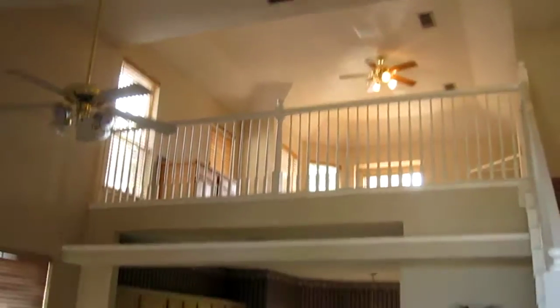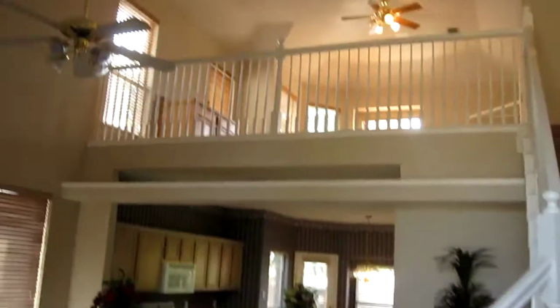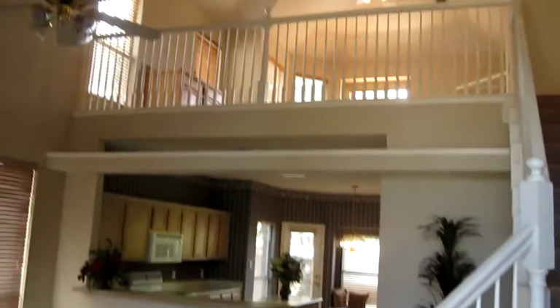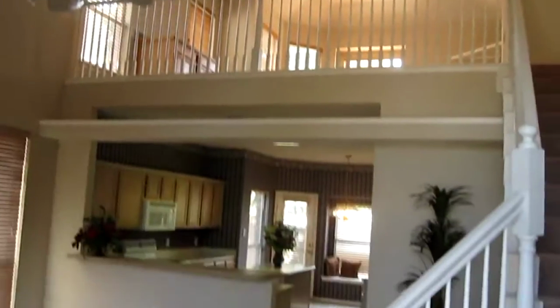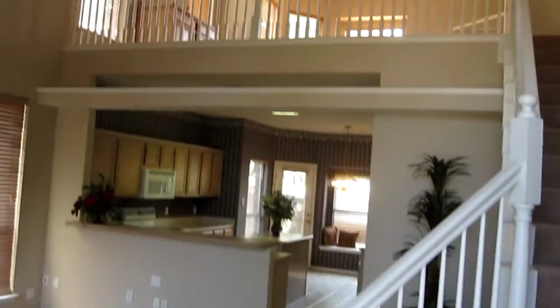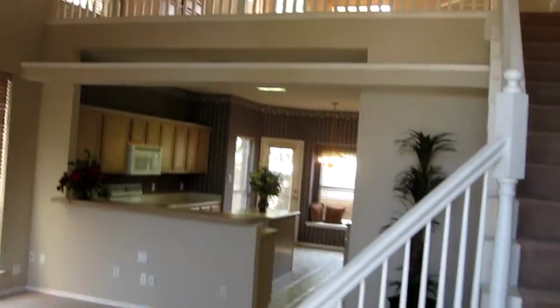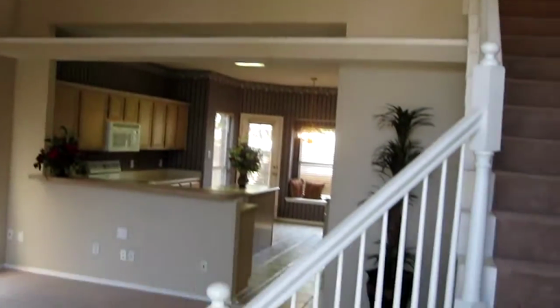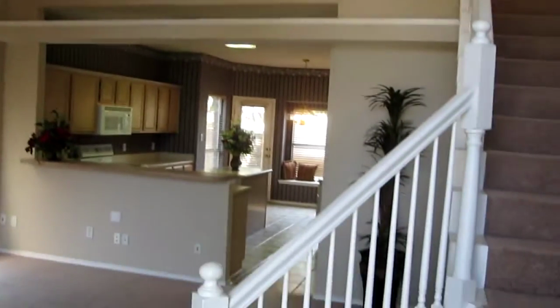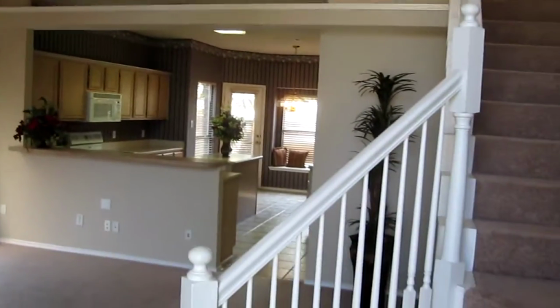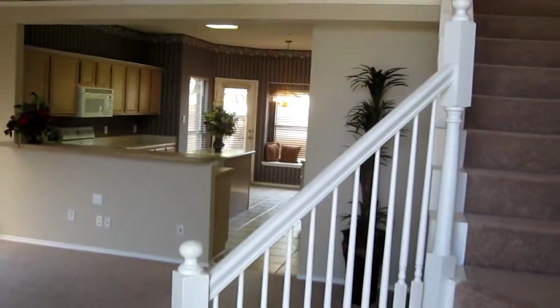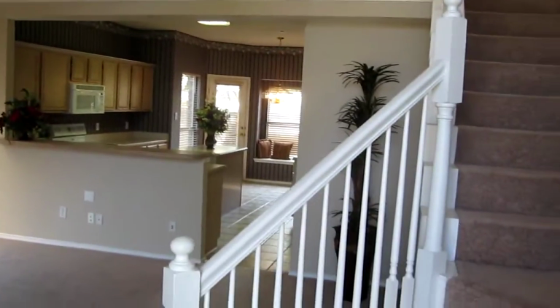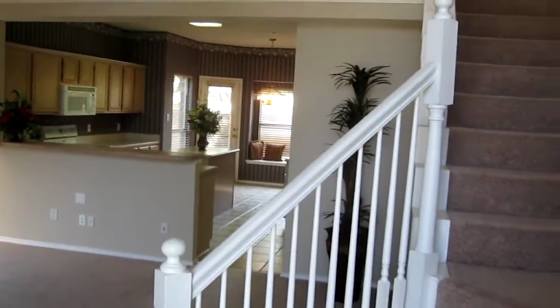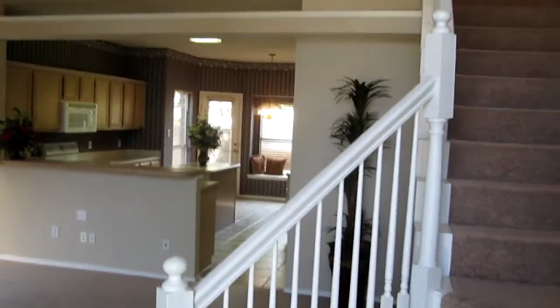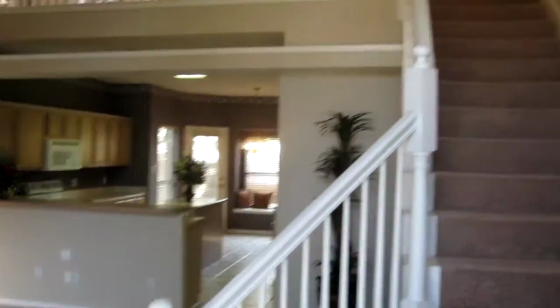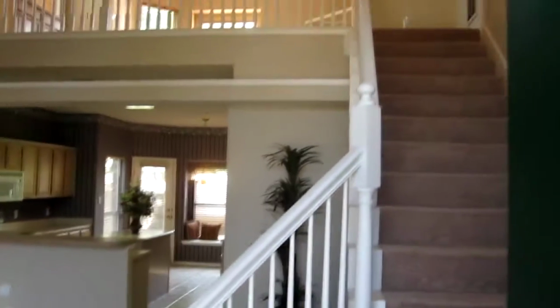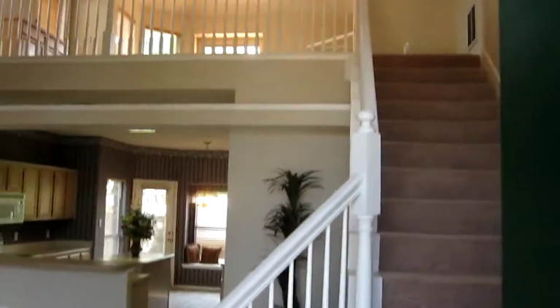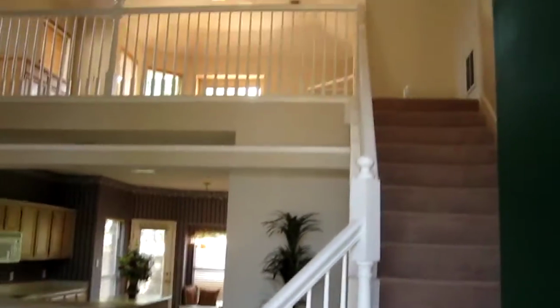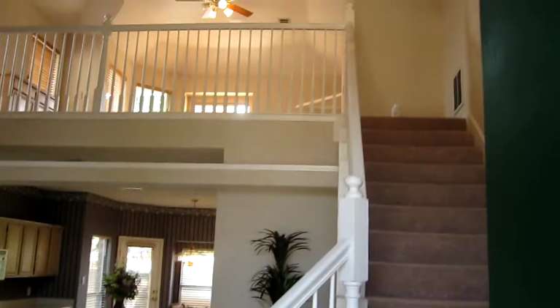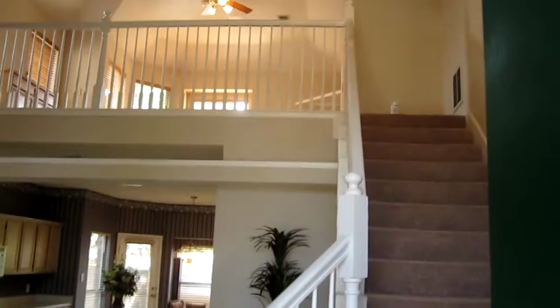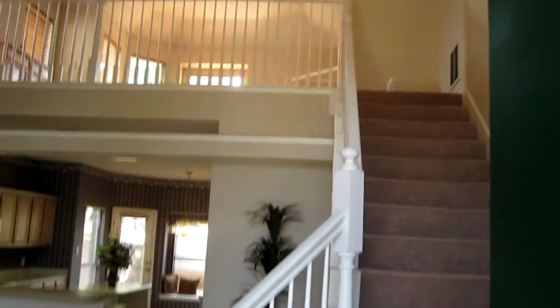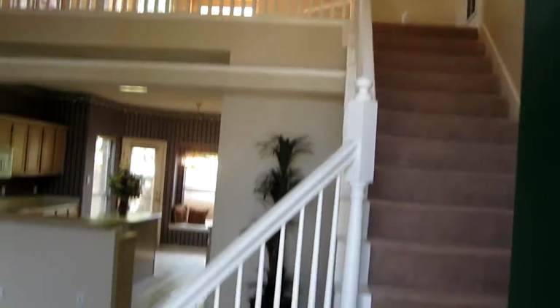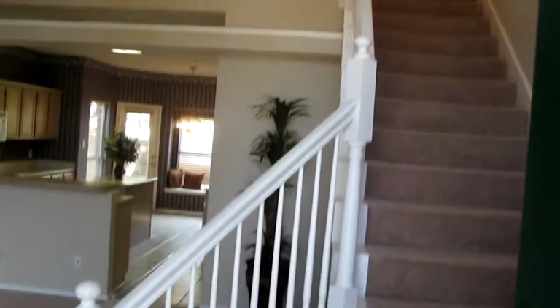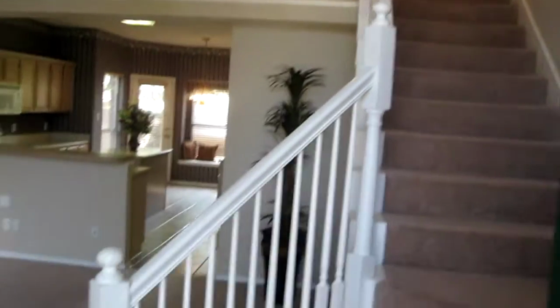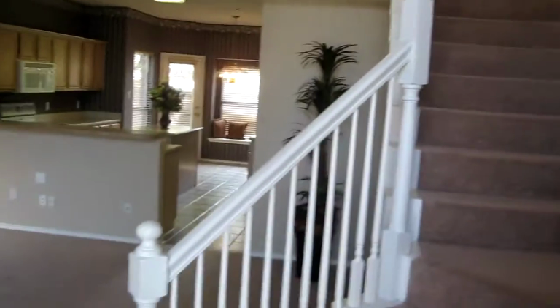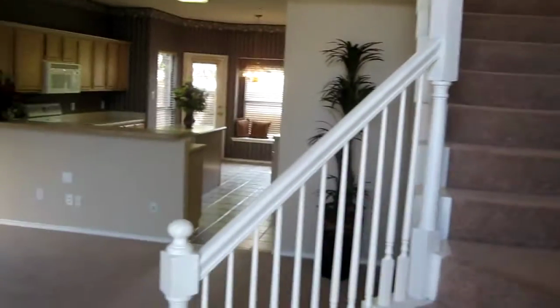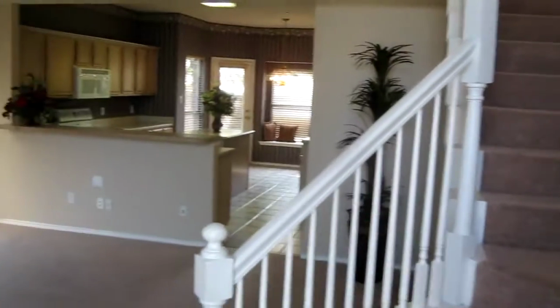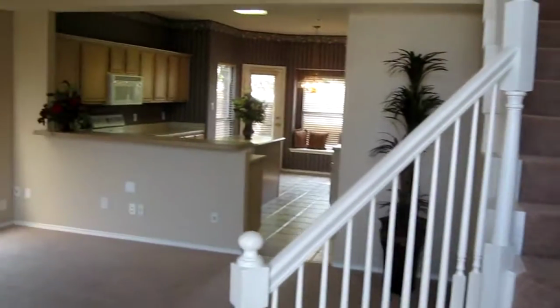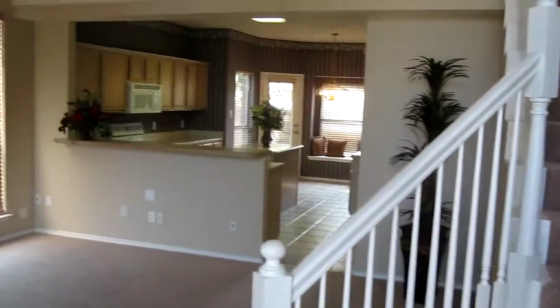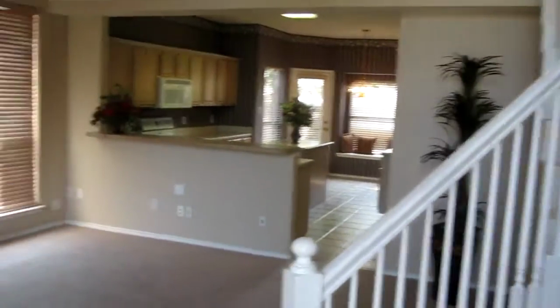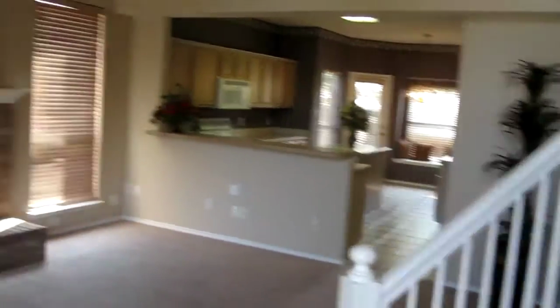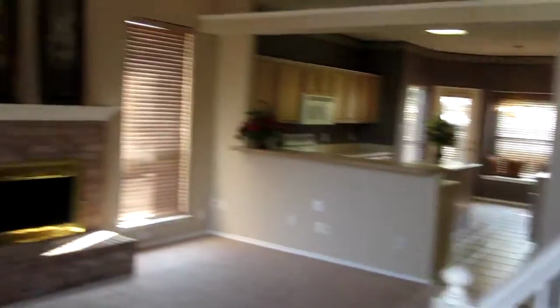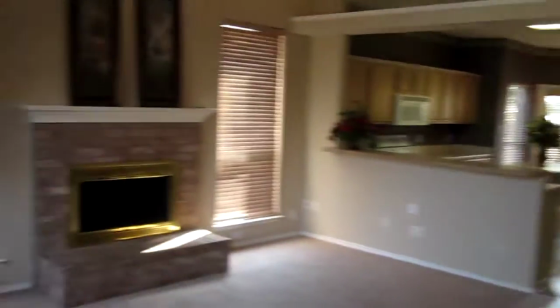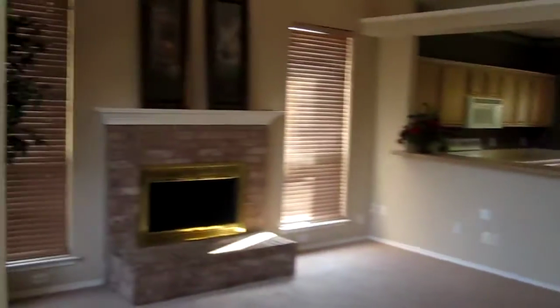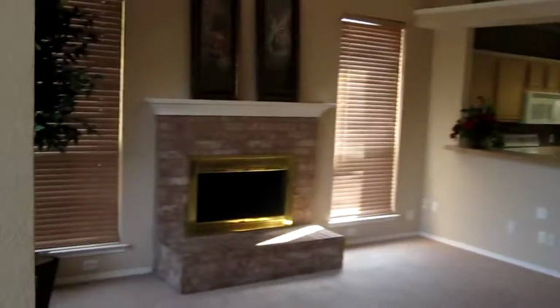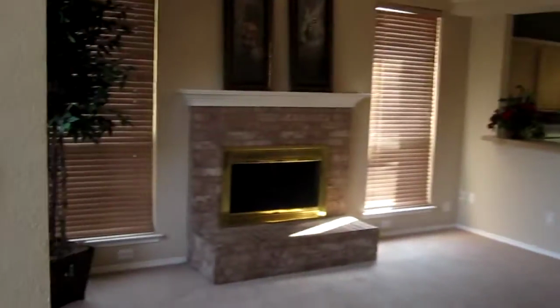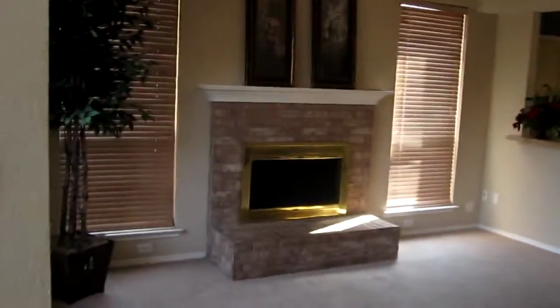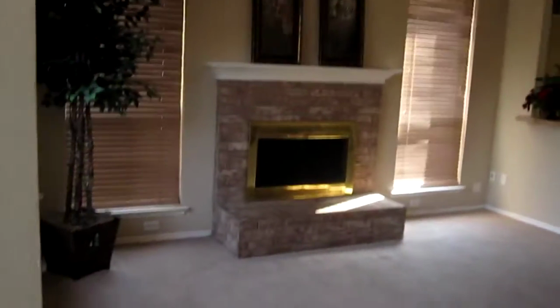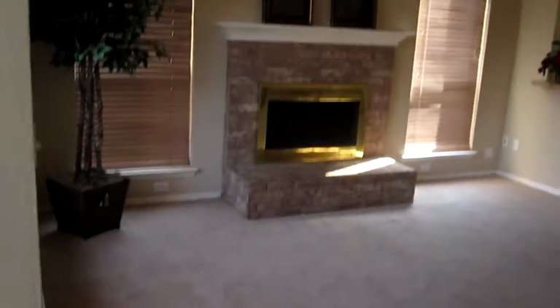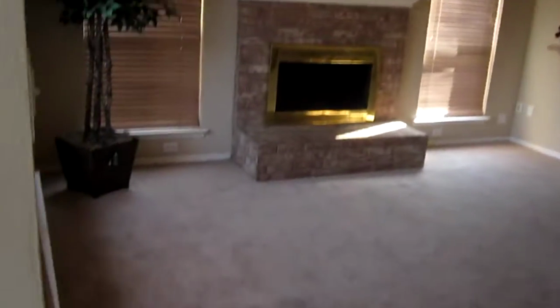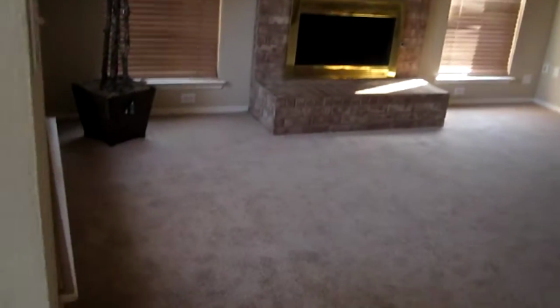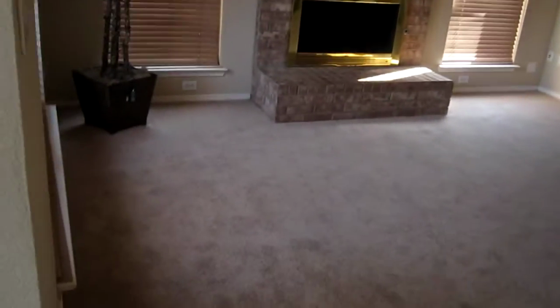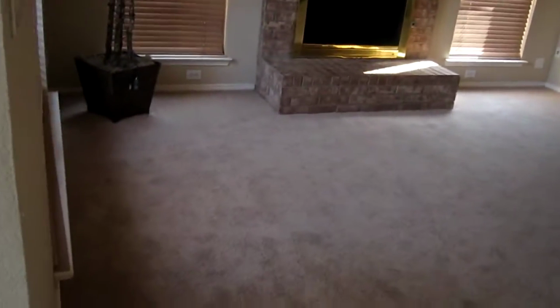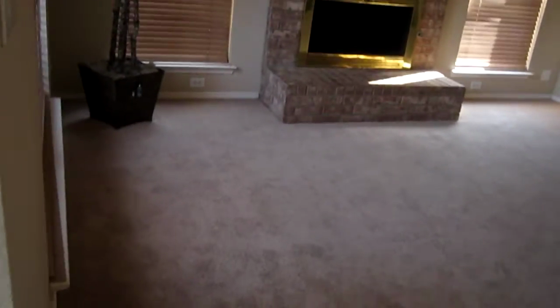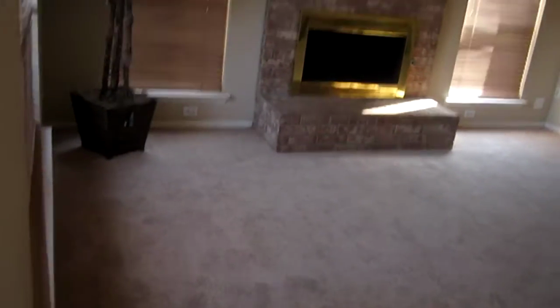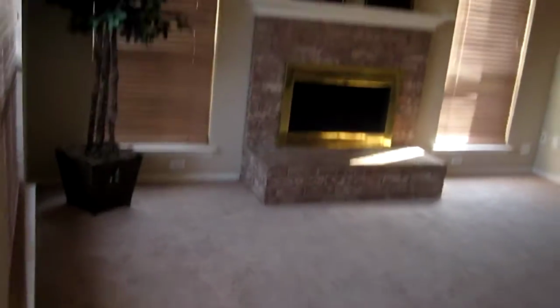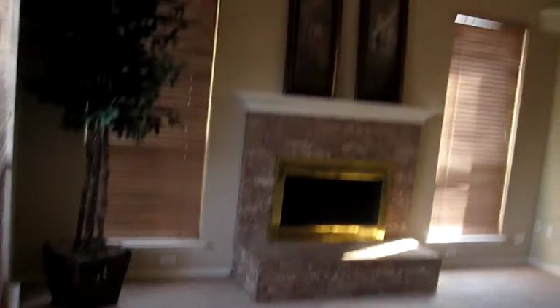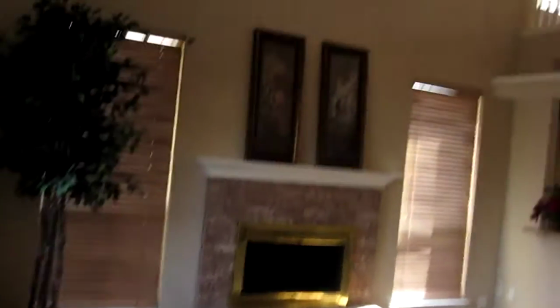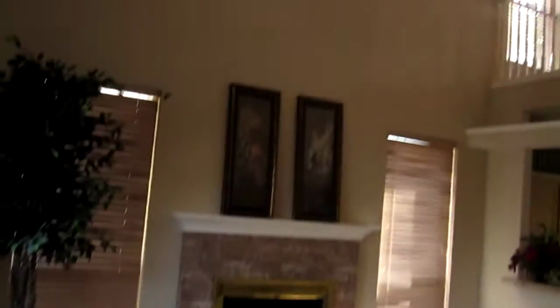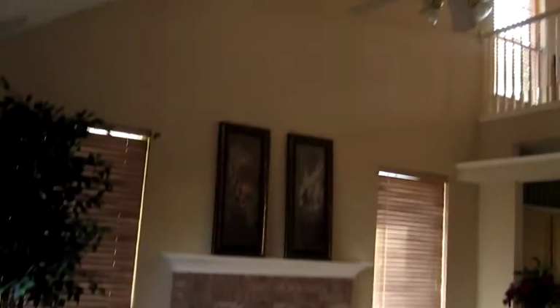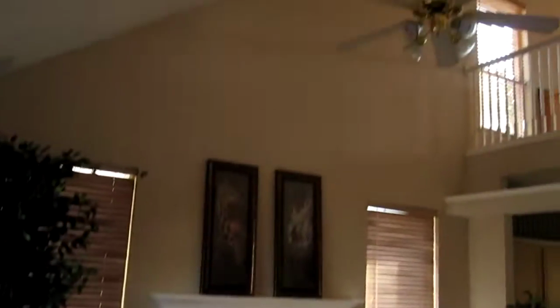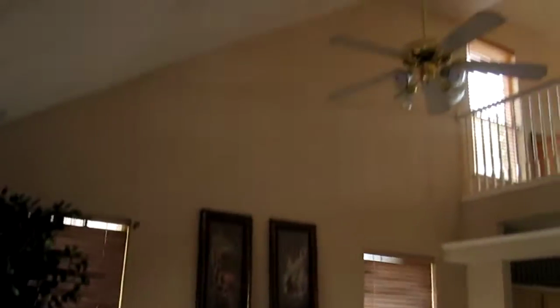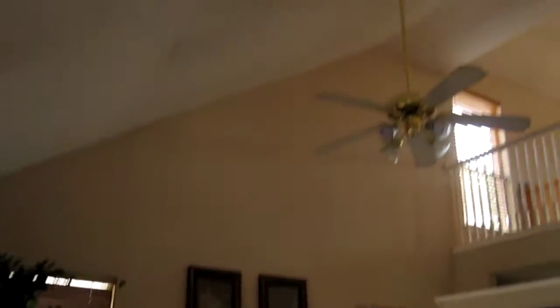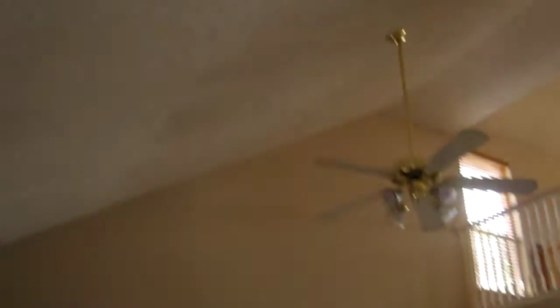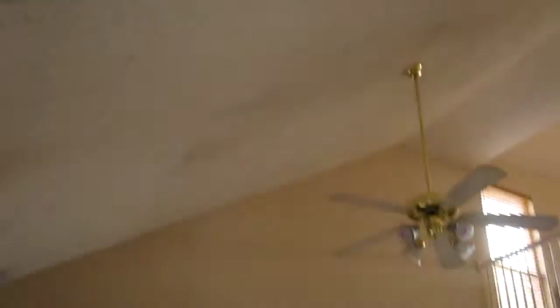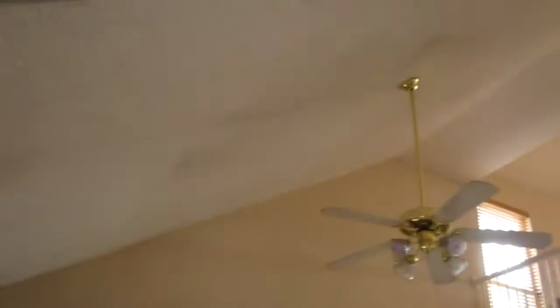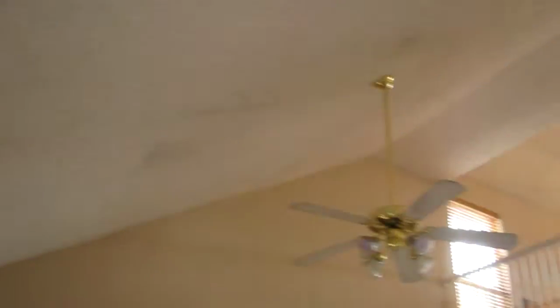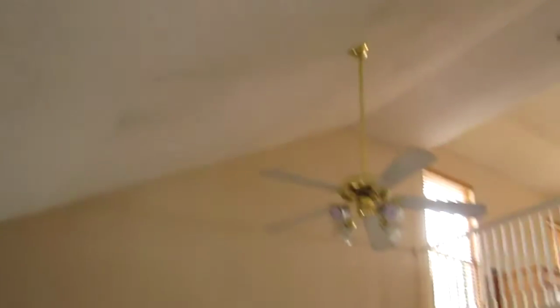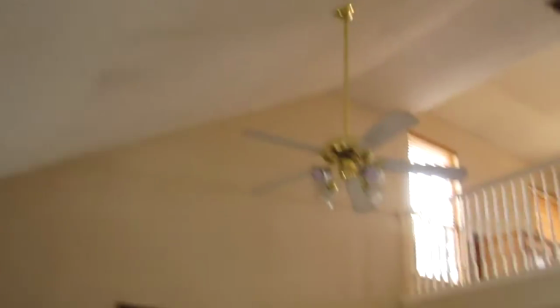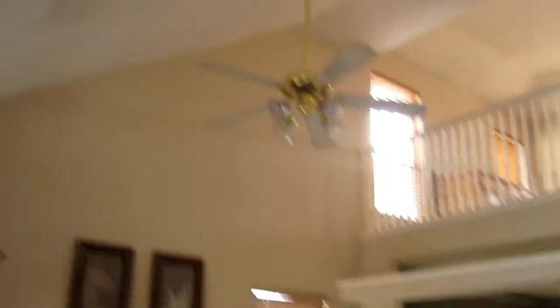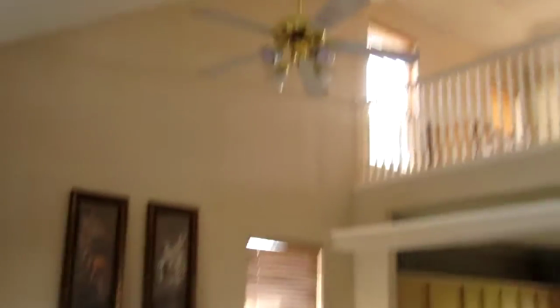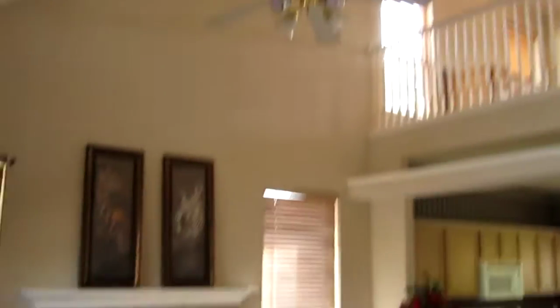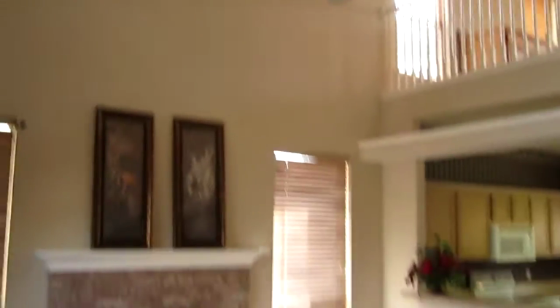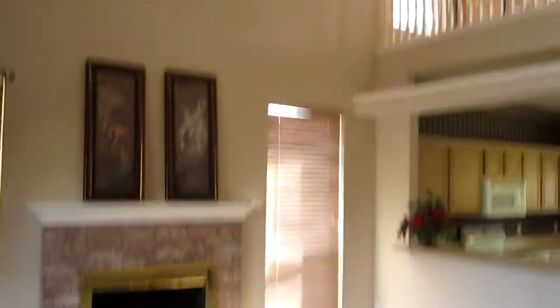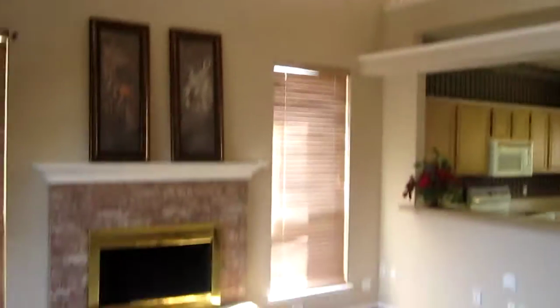Entrance from the door. Stairs, living room. Good ceilings.